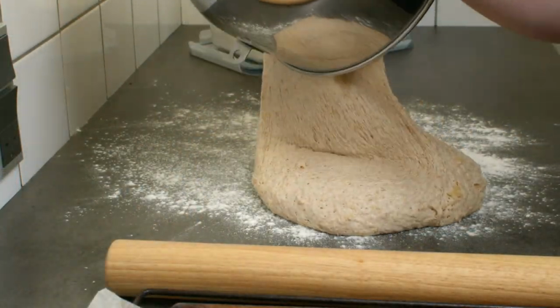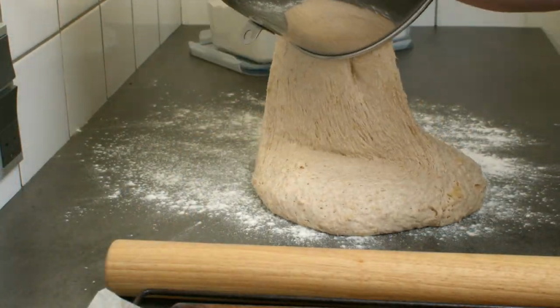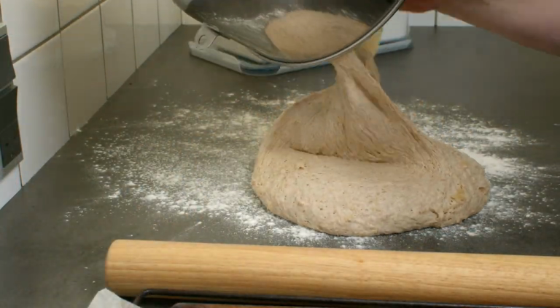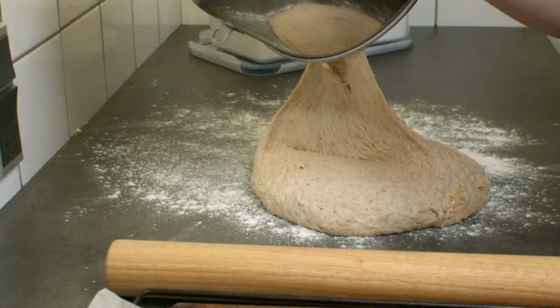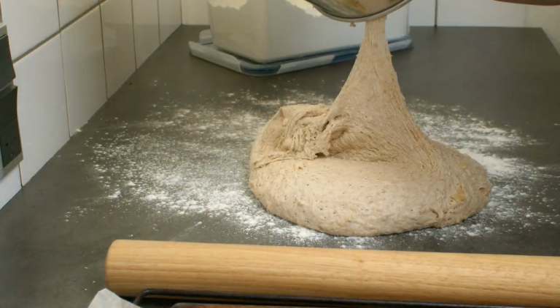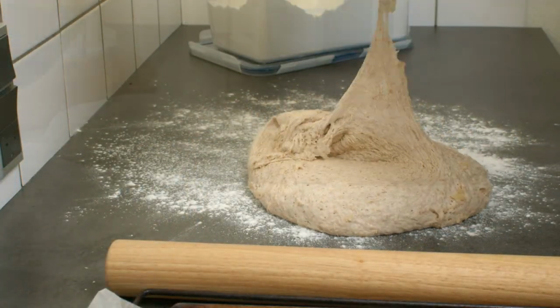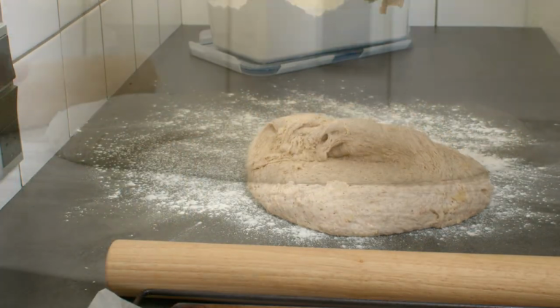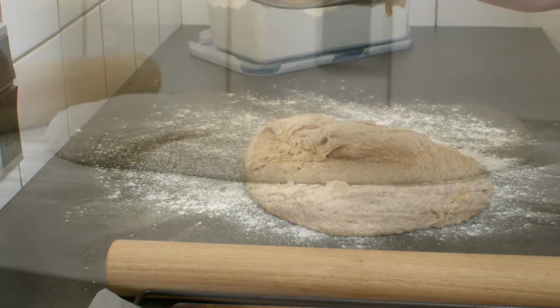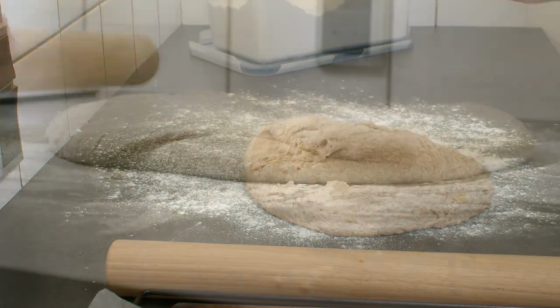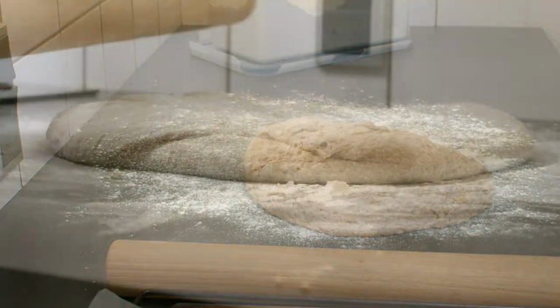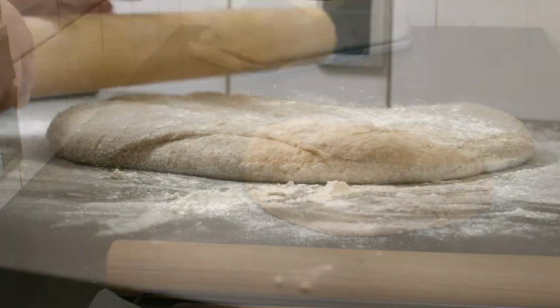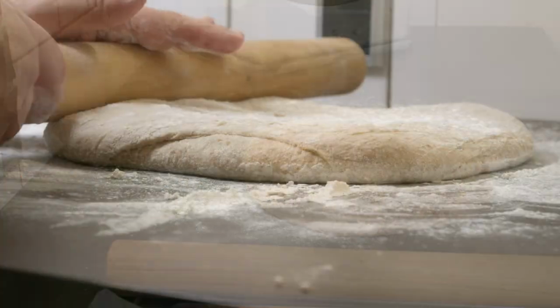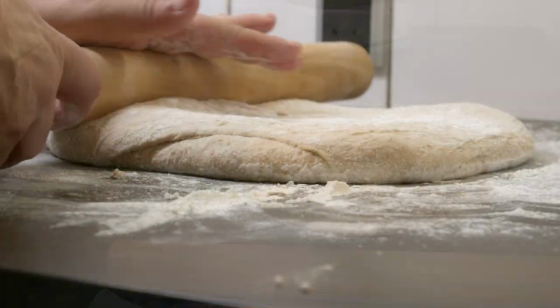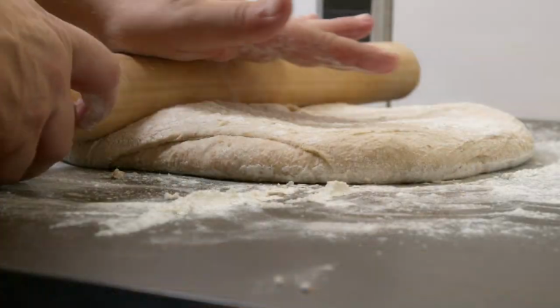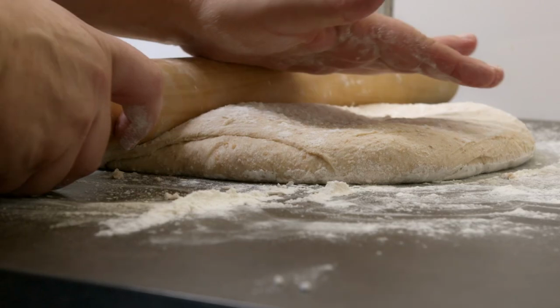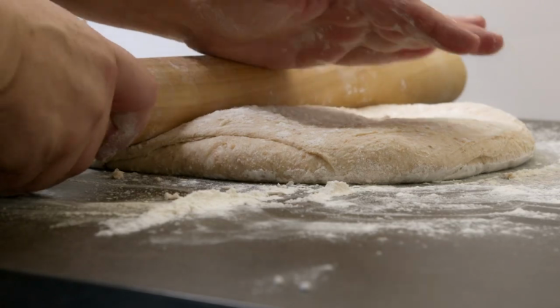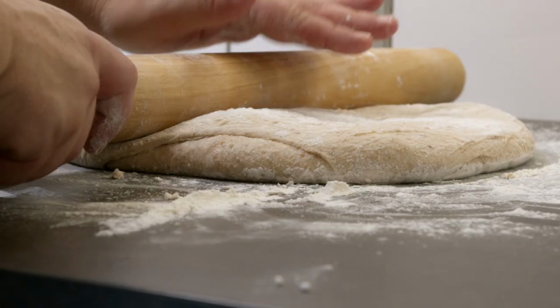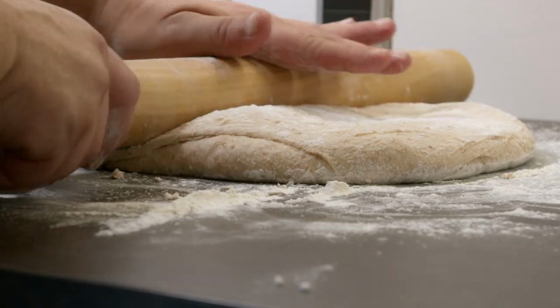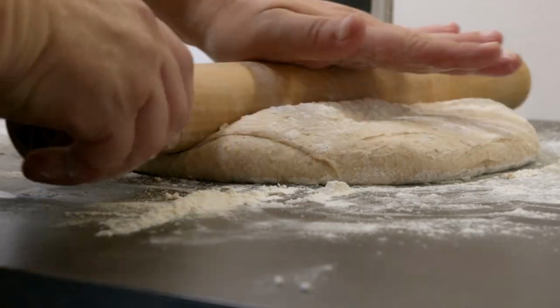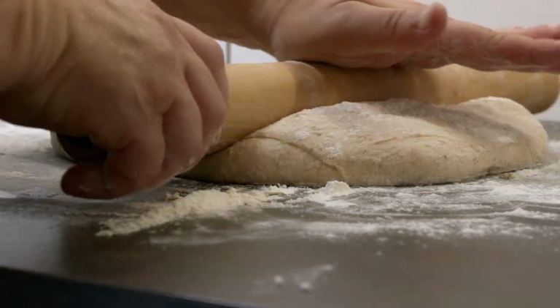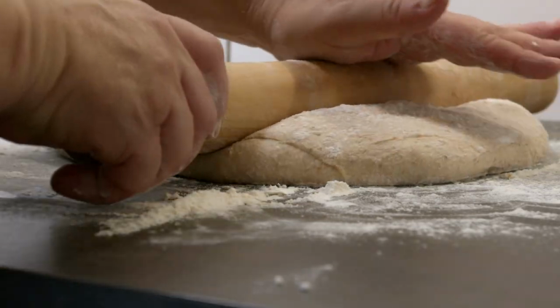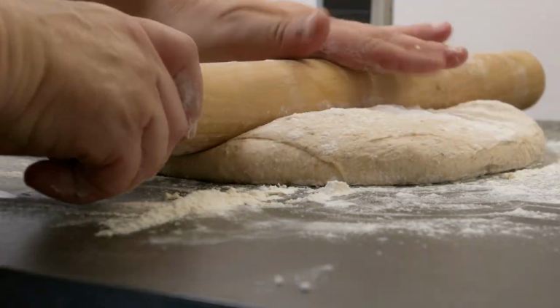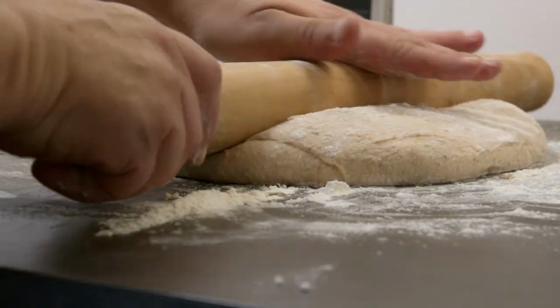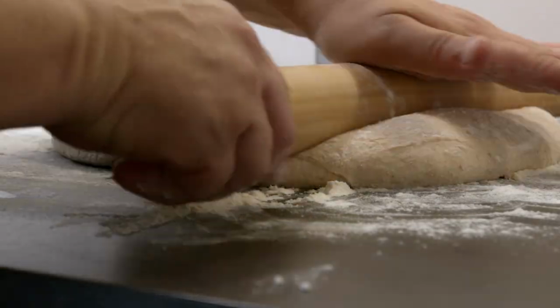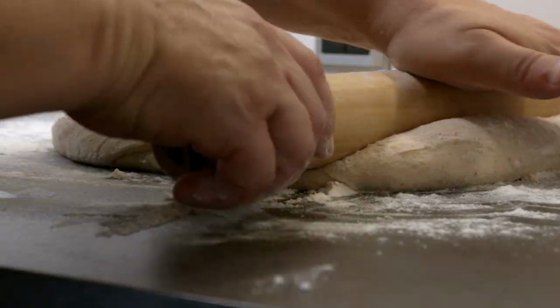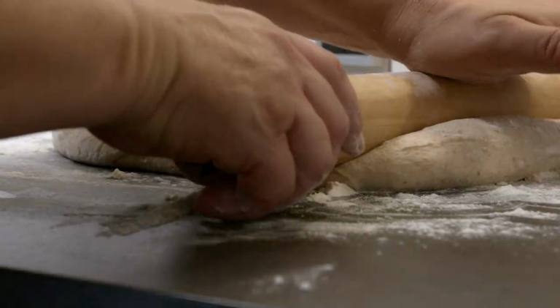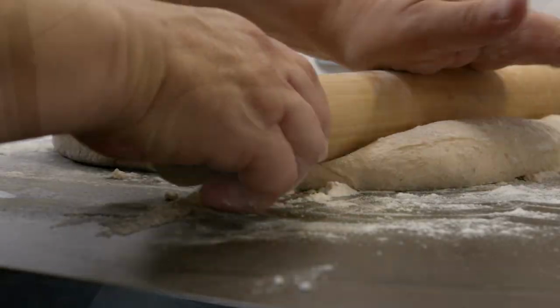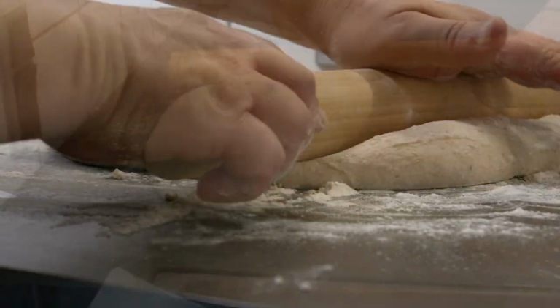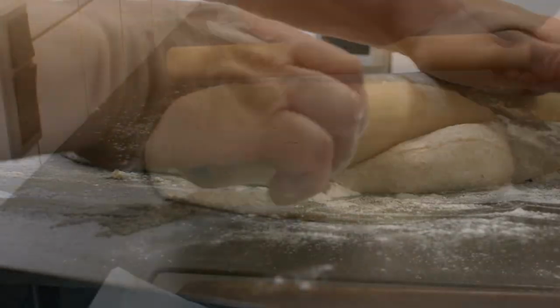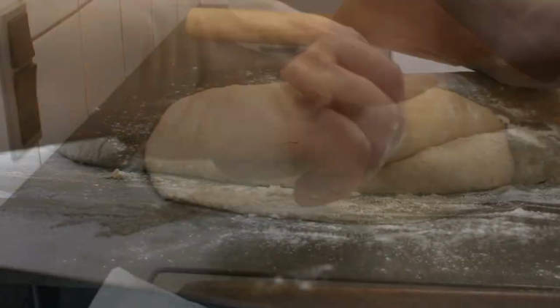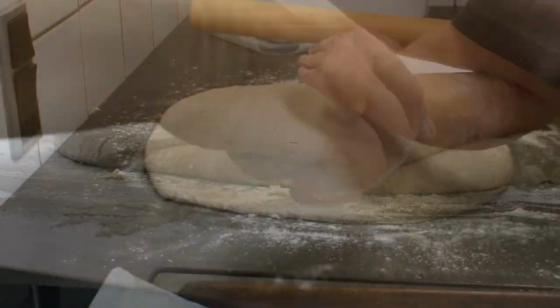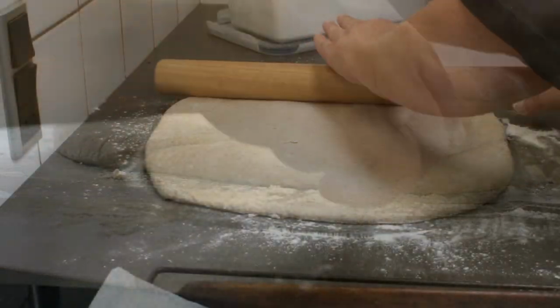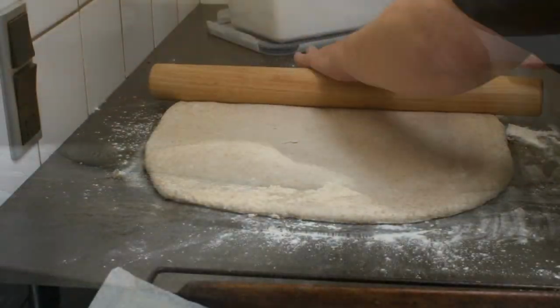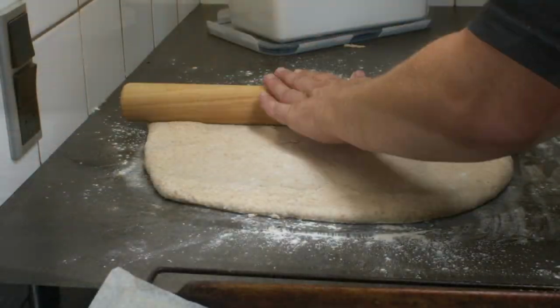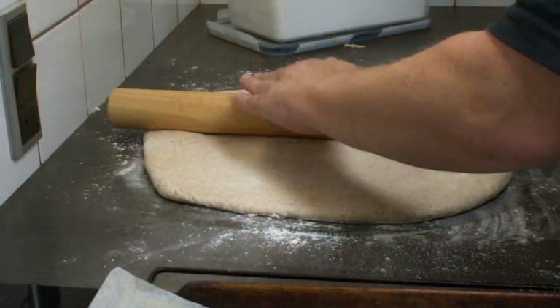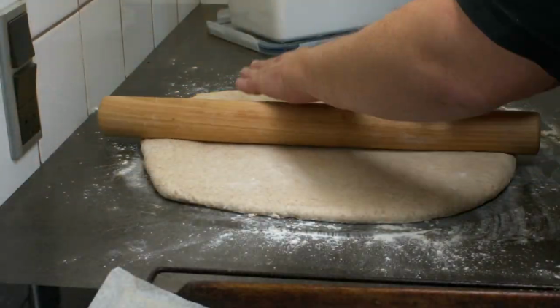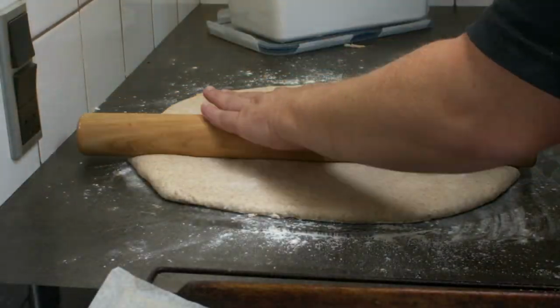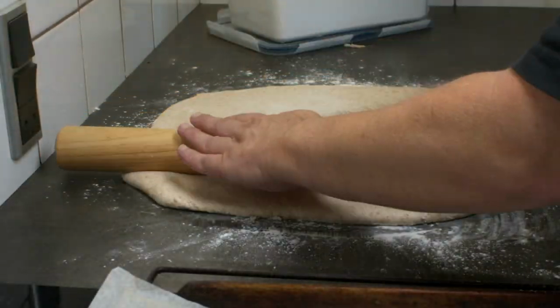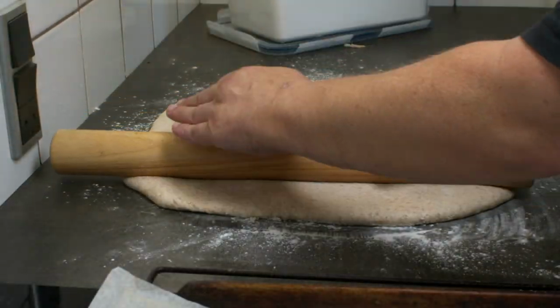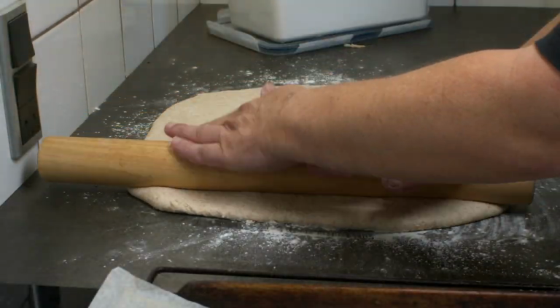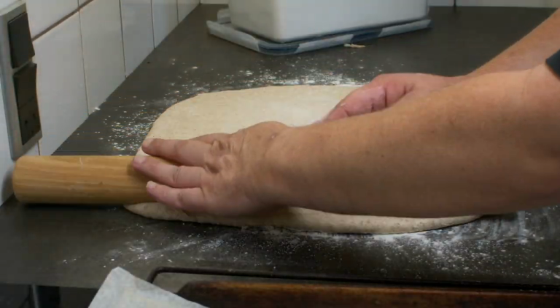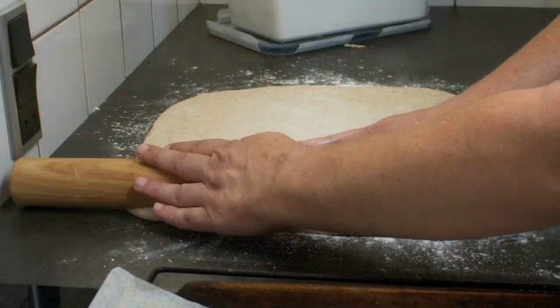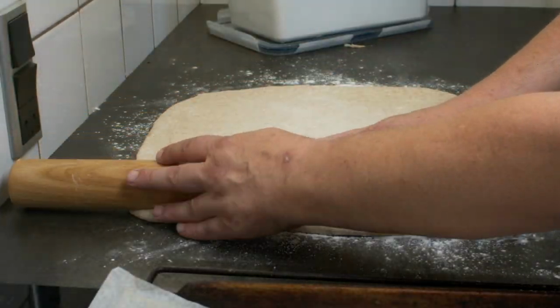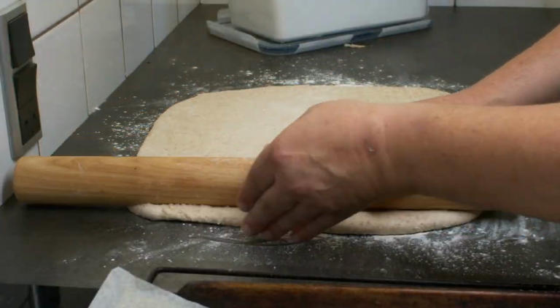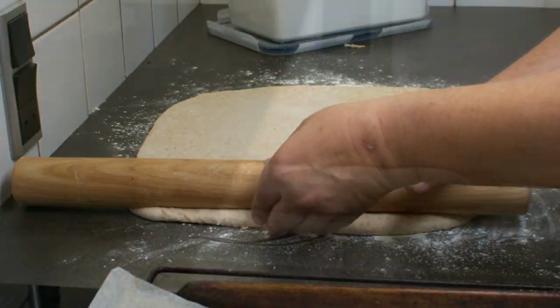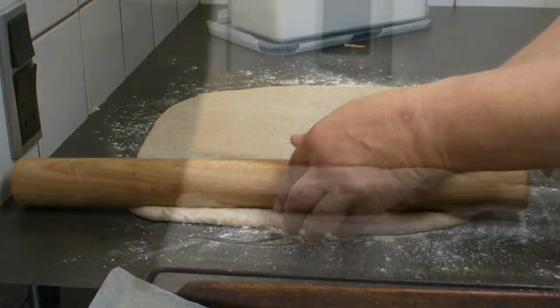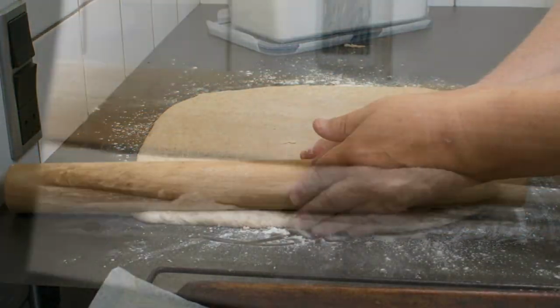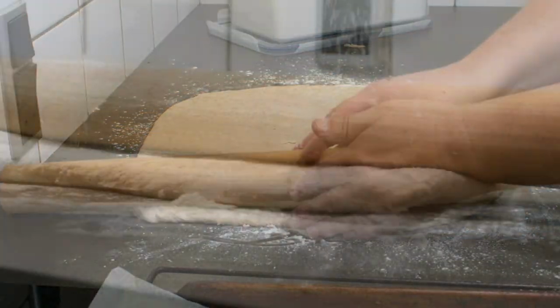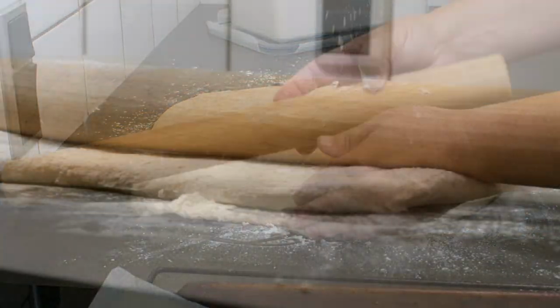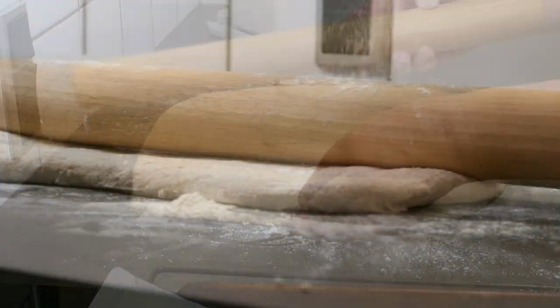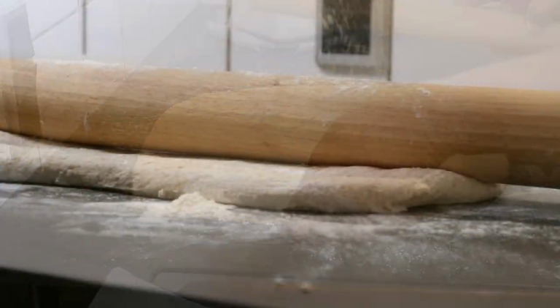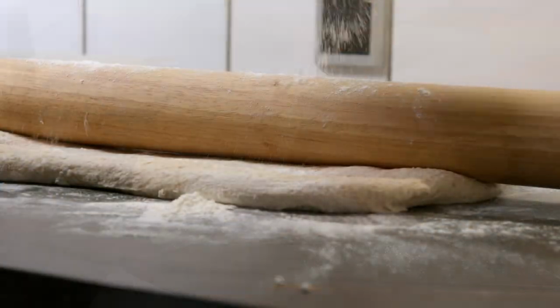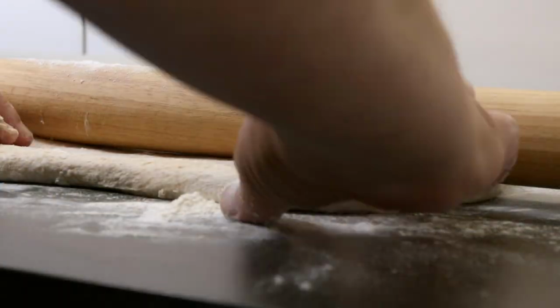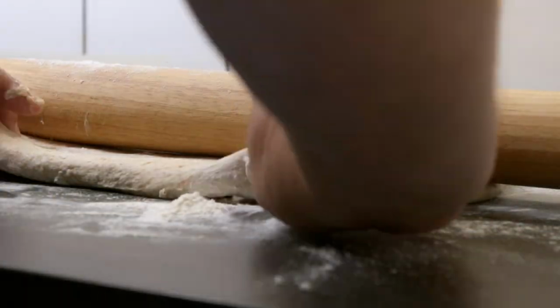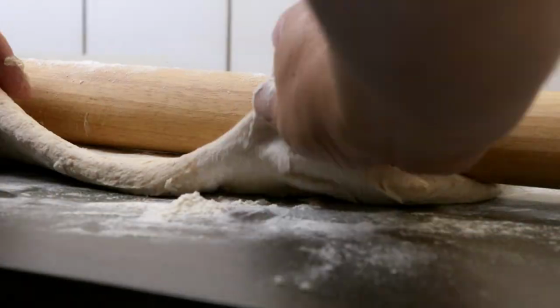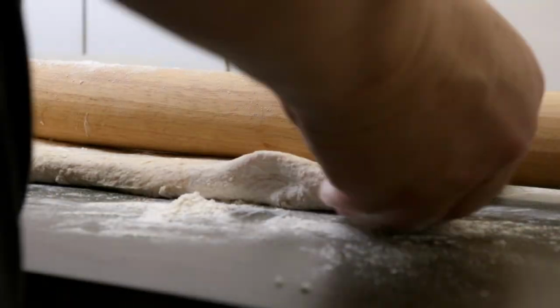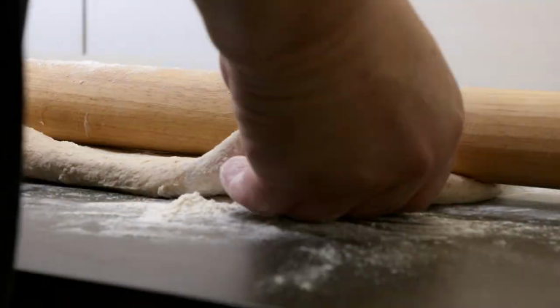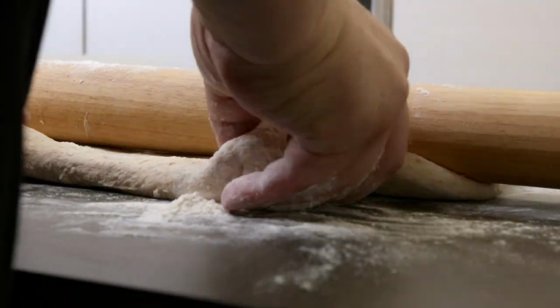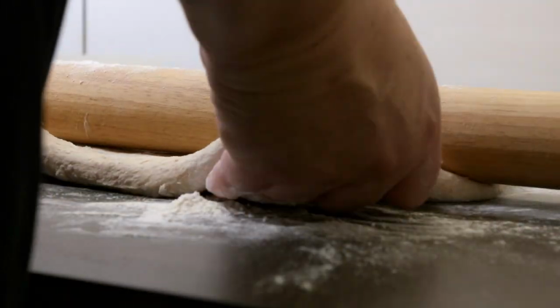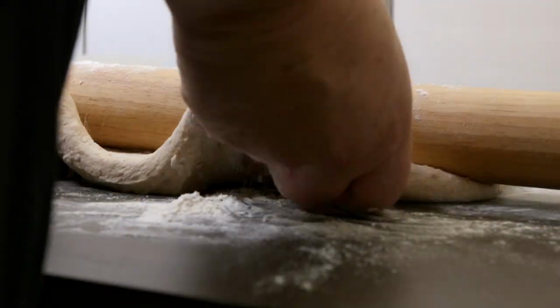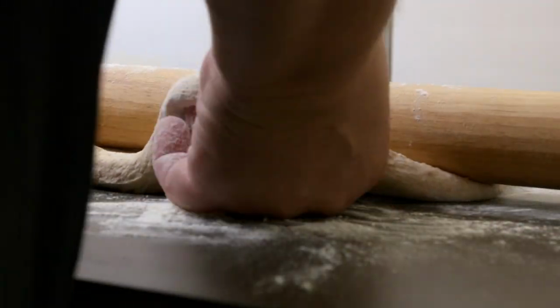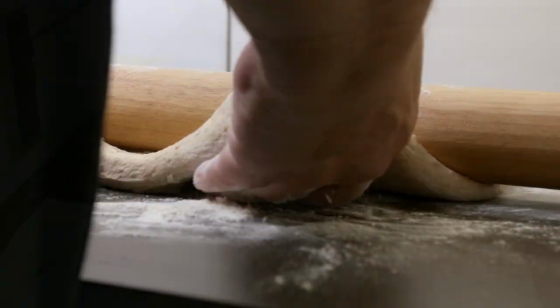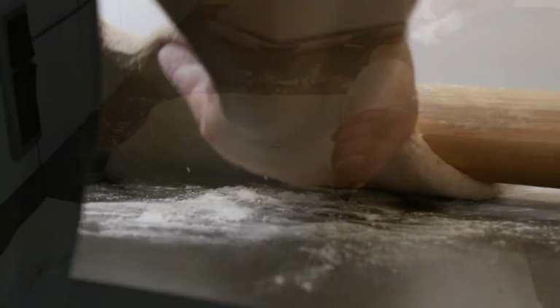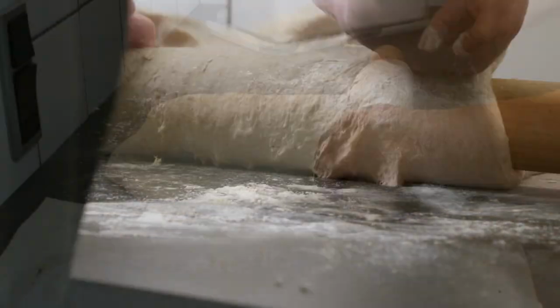I mix it well on my stand mixer and let it raise for about one and a half hour before I roll it out.